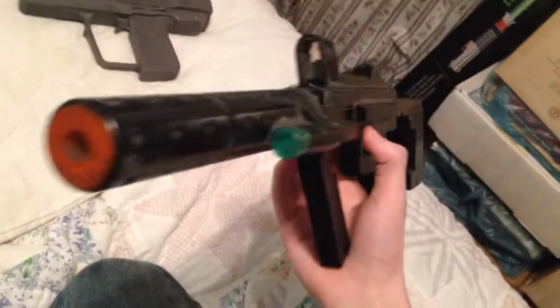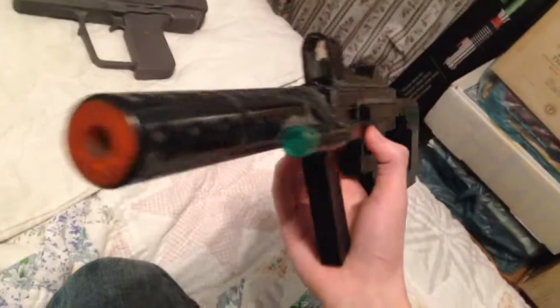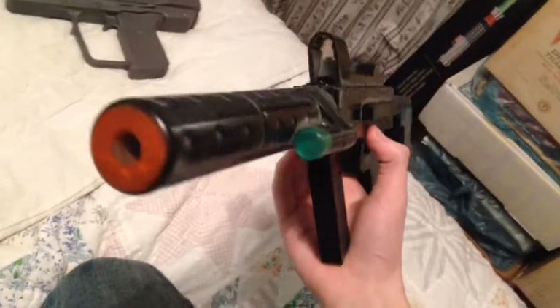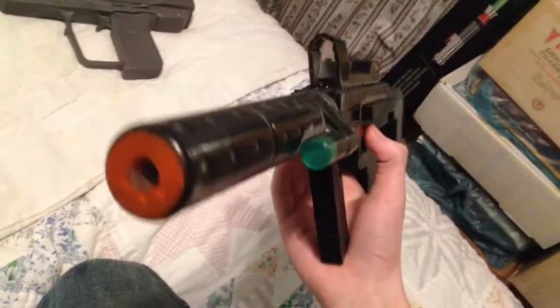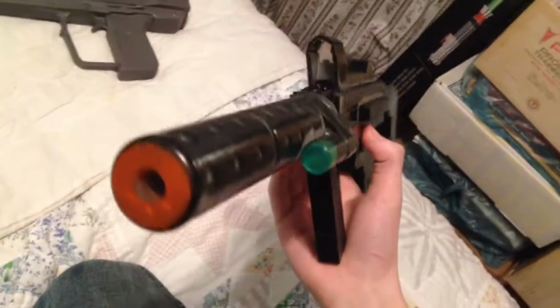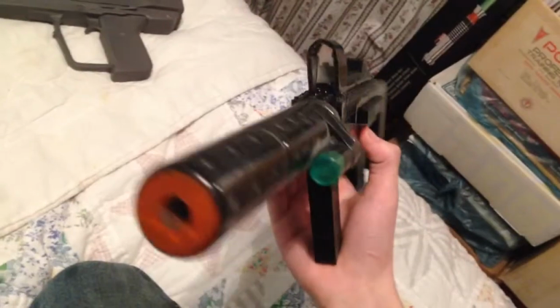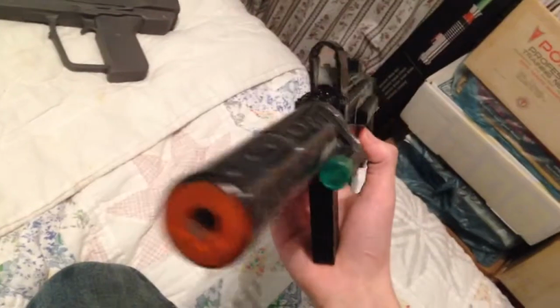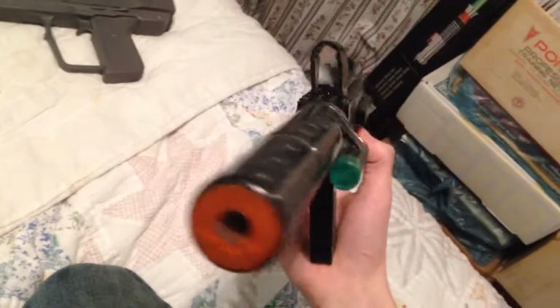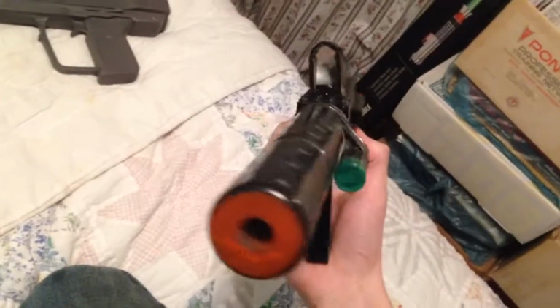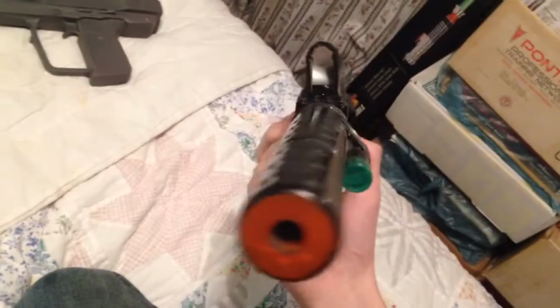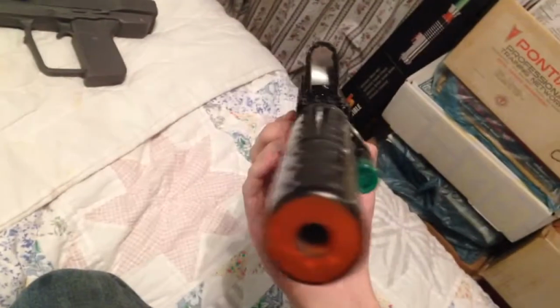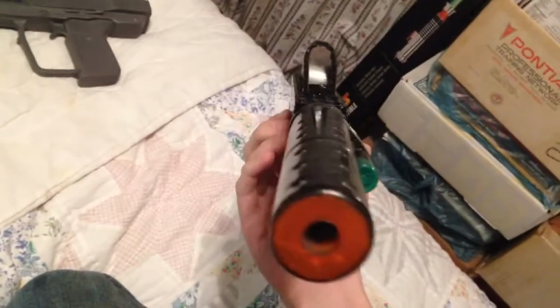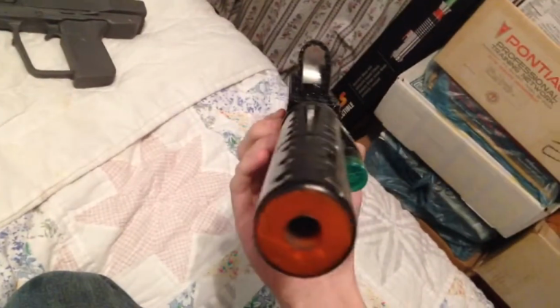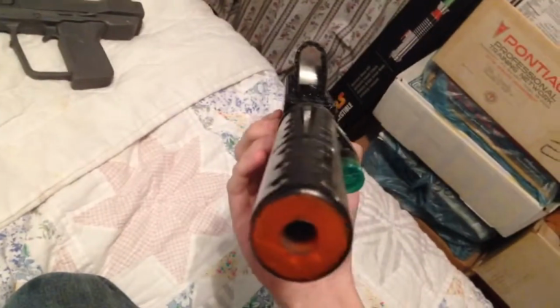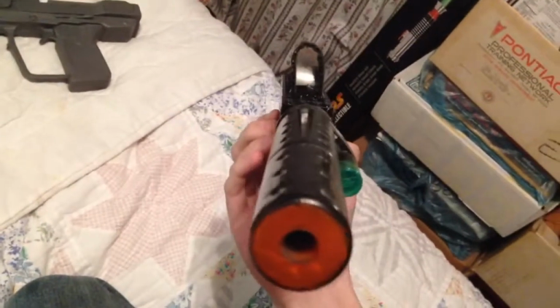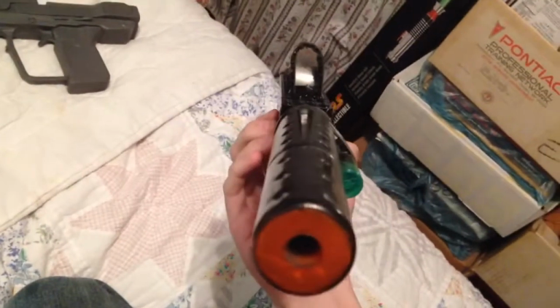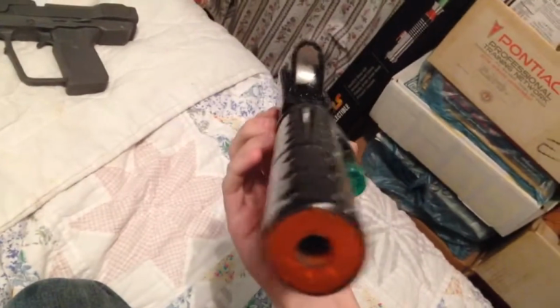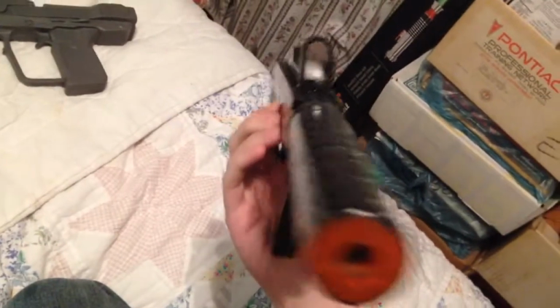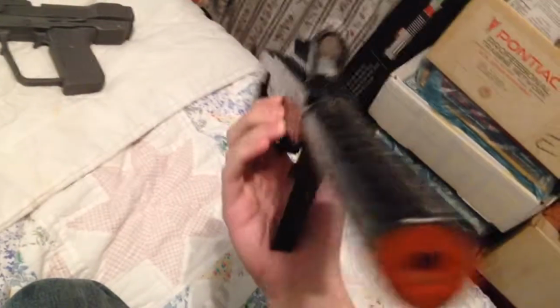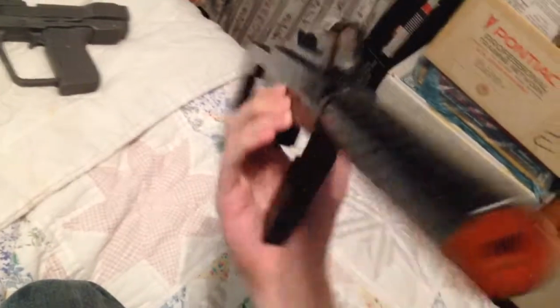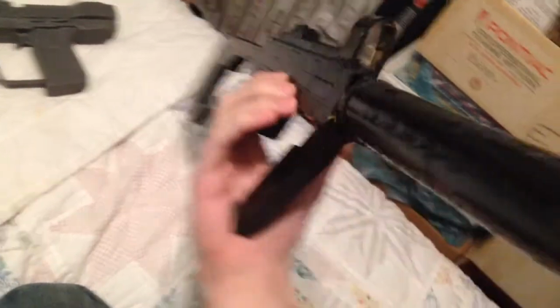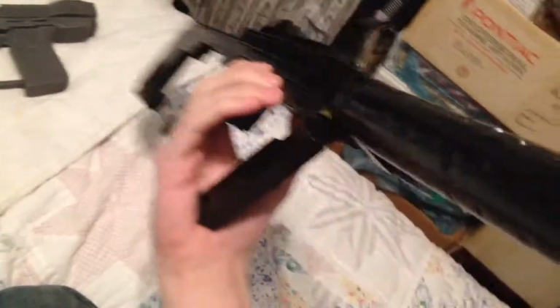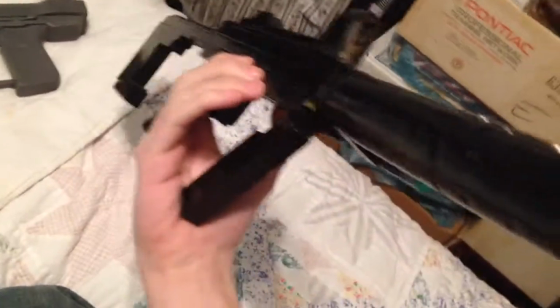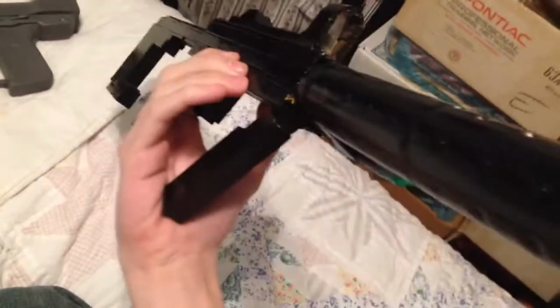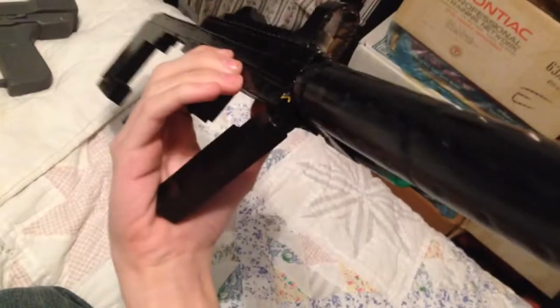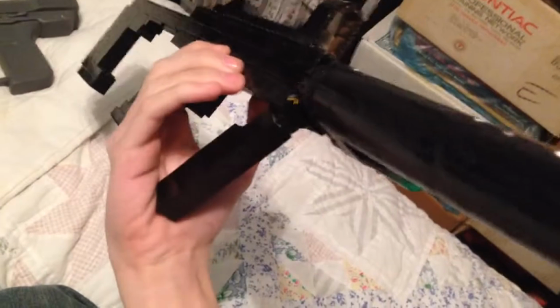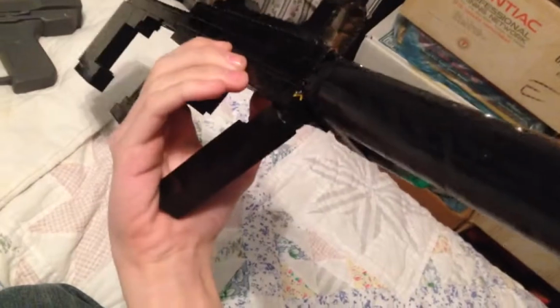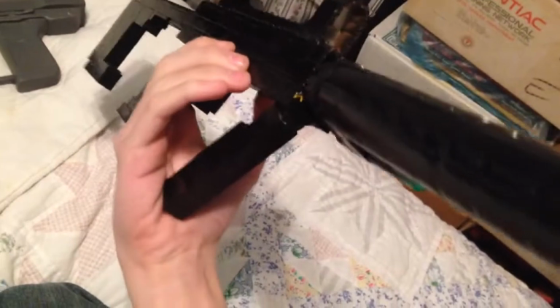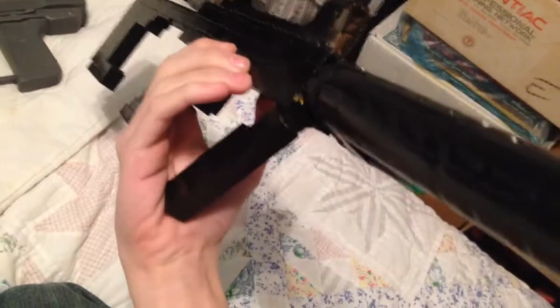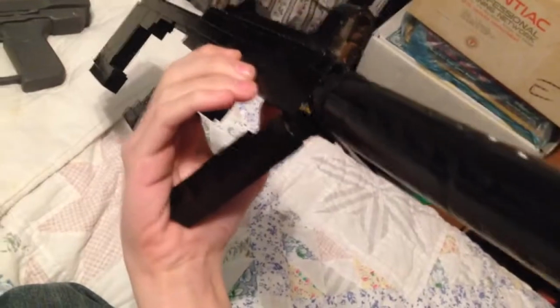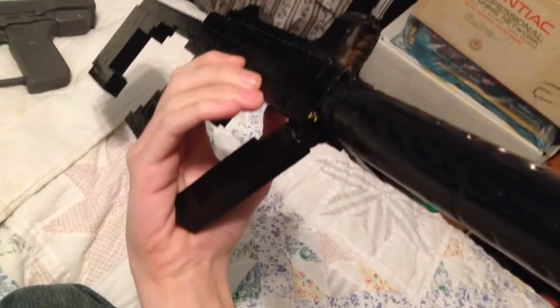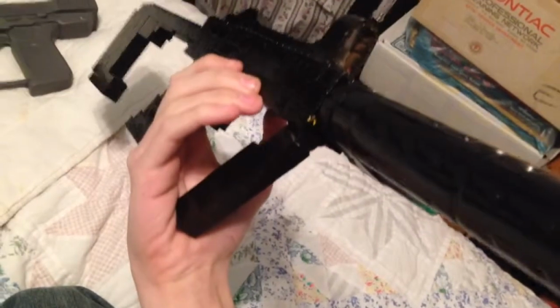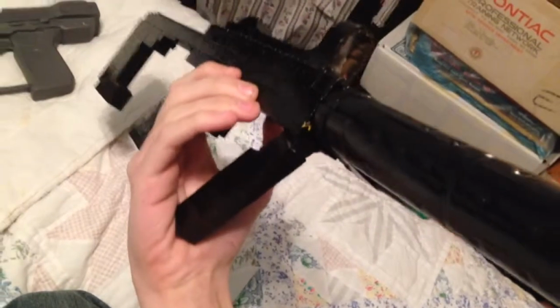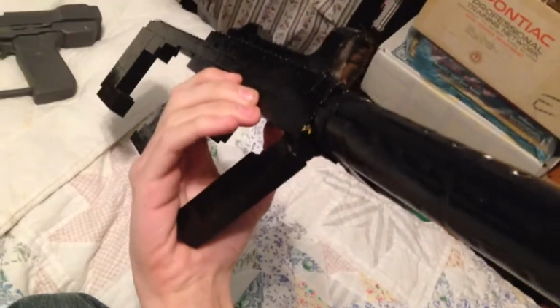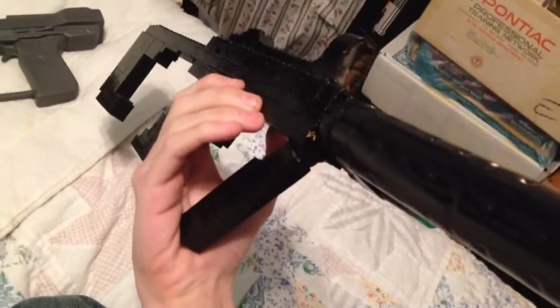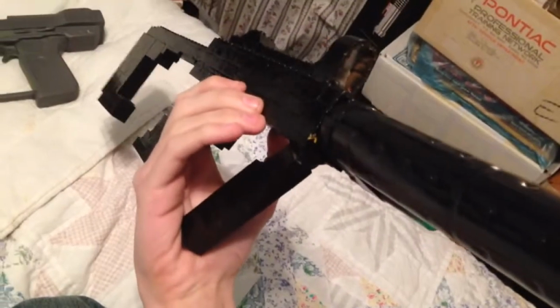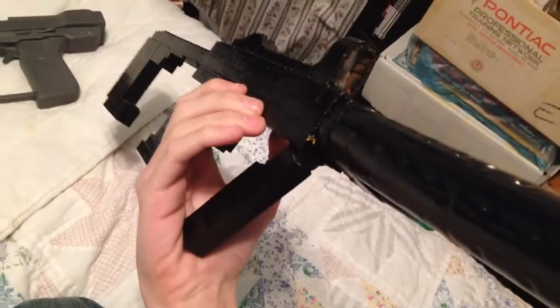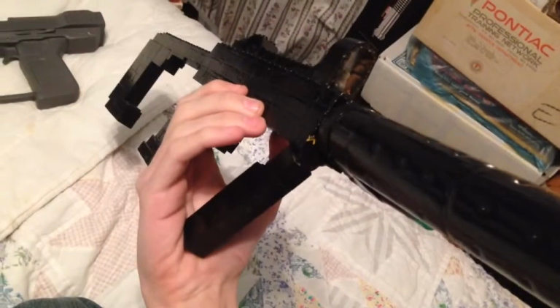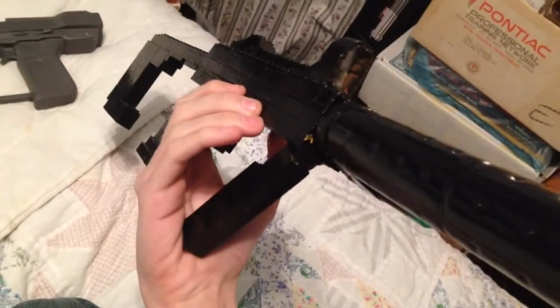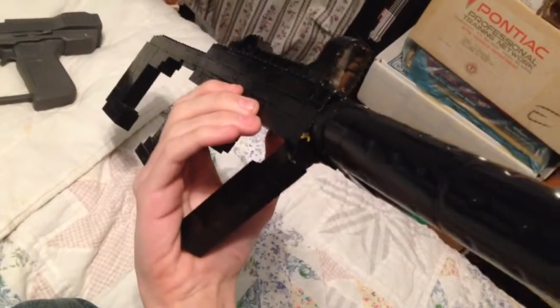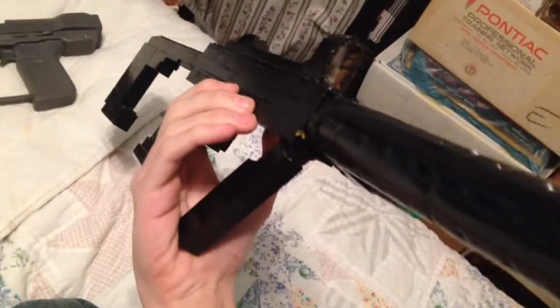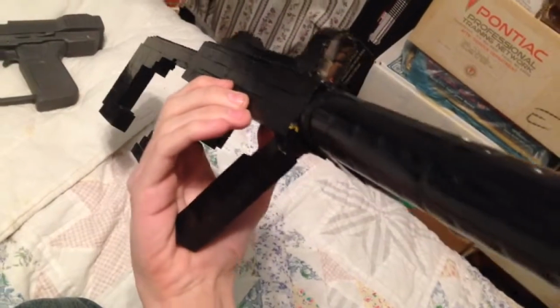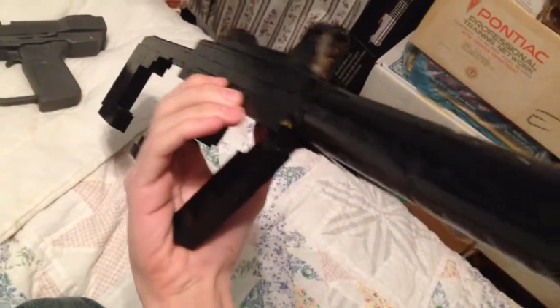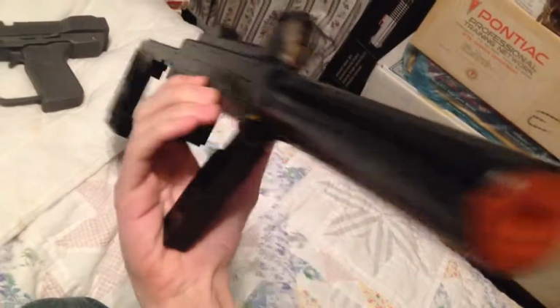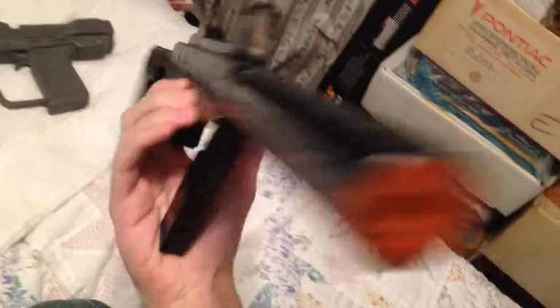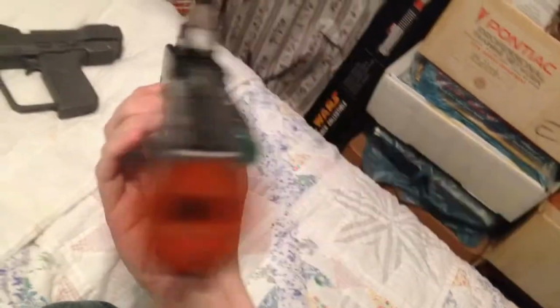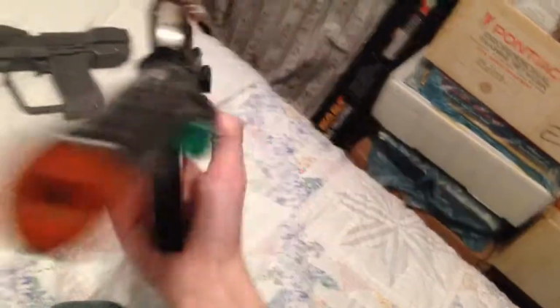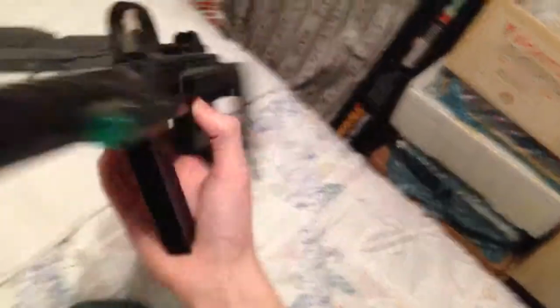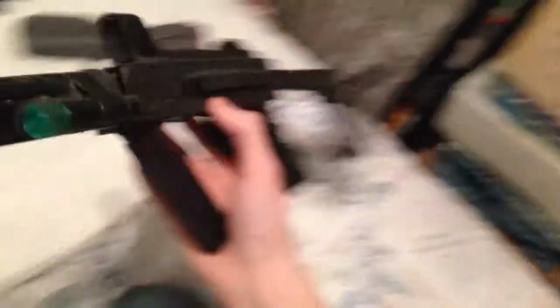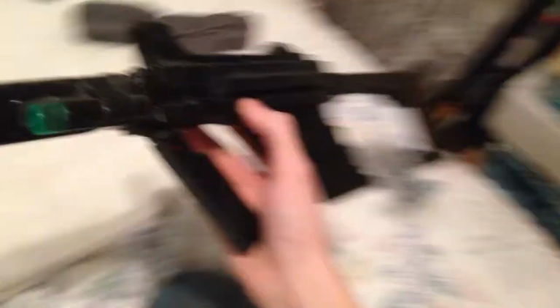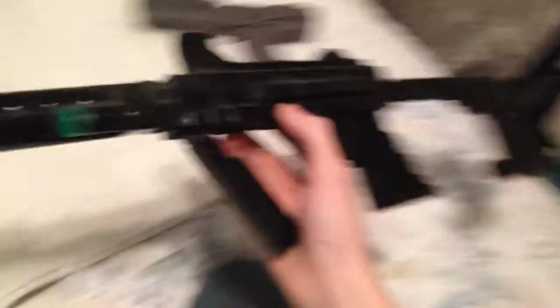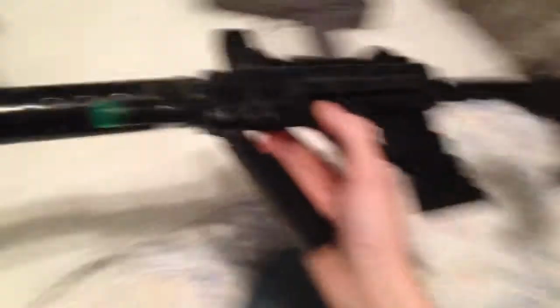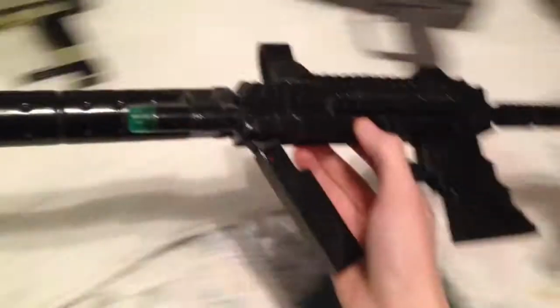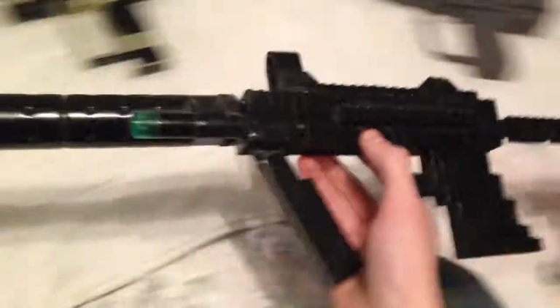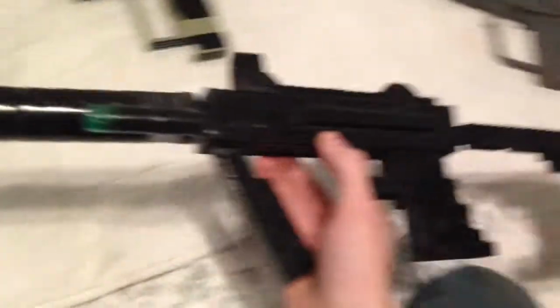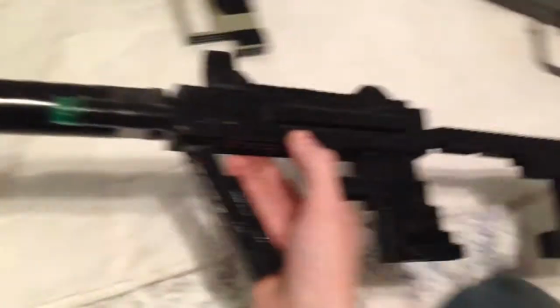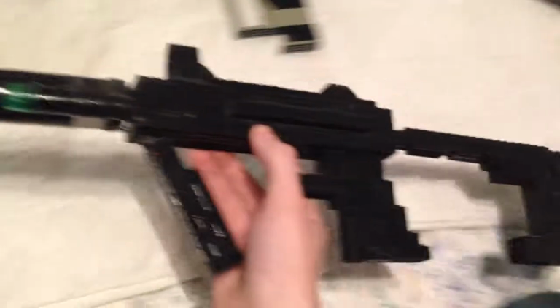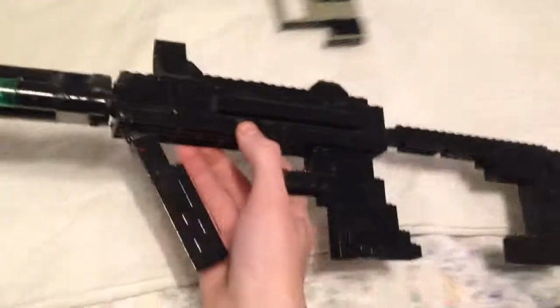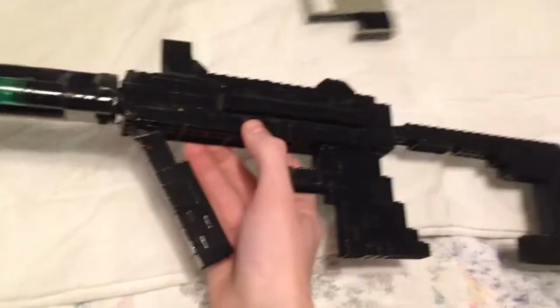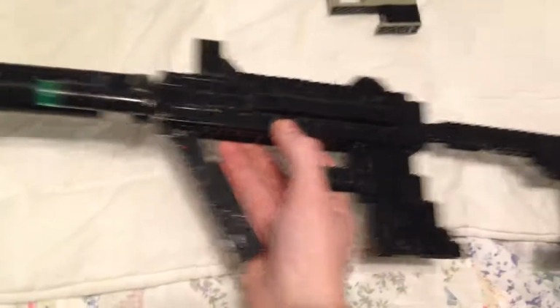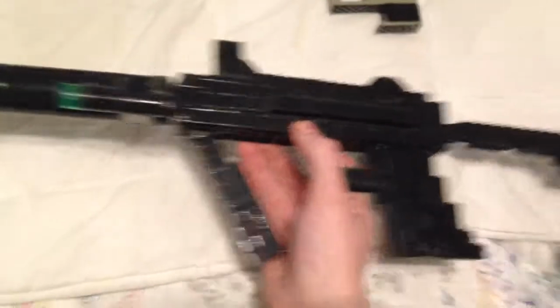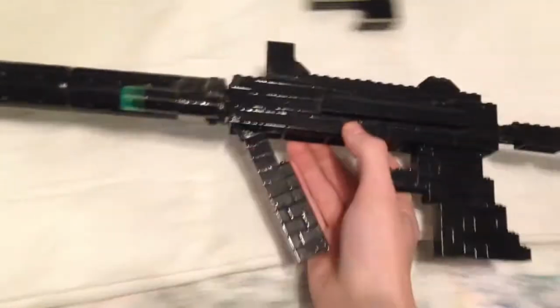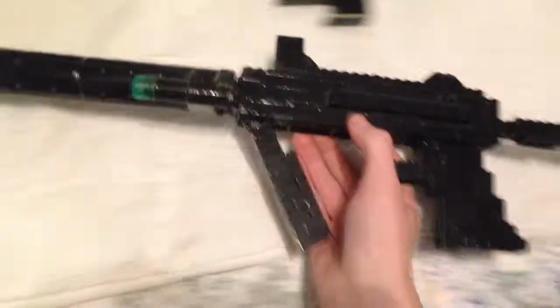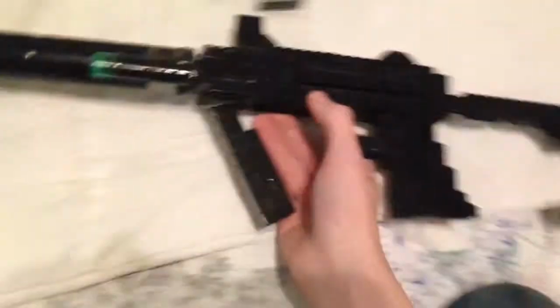It's probably the most complex Halo Lego gun I've designed, but I like it.